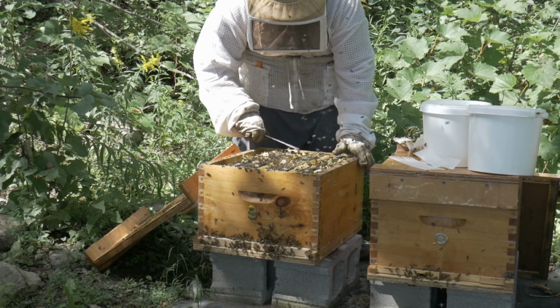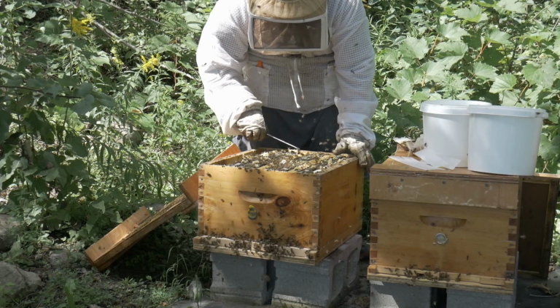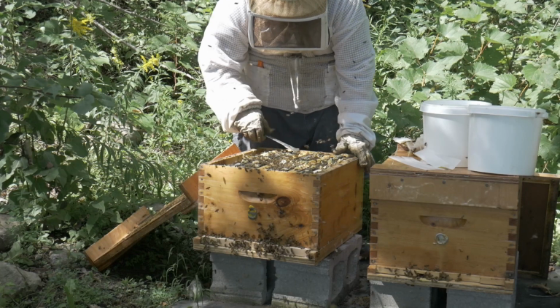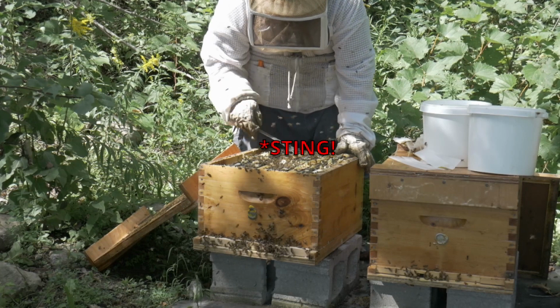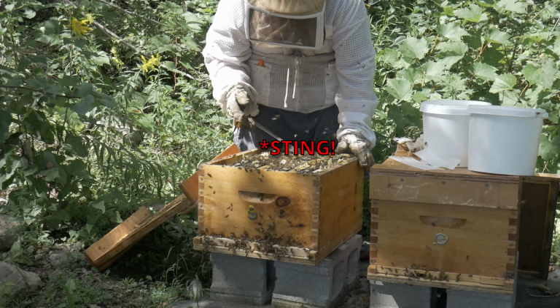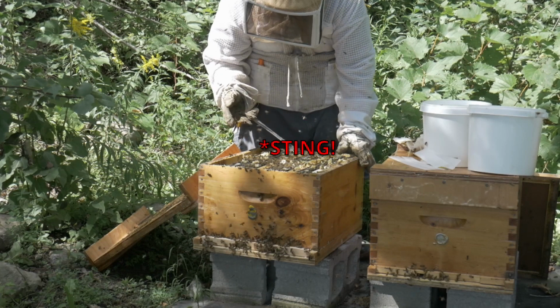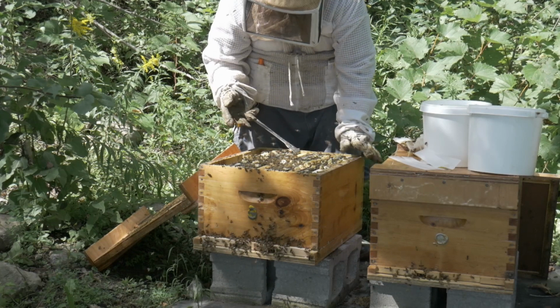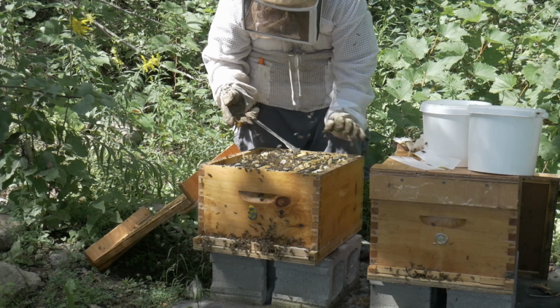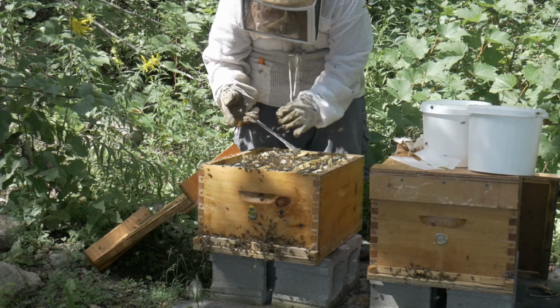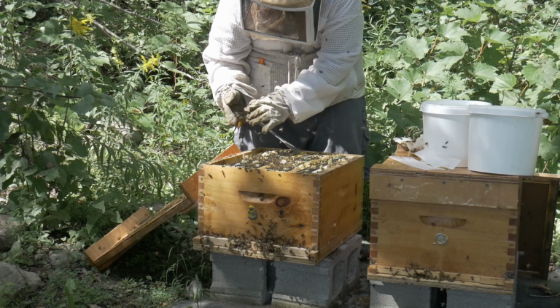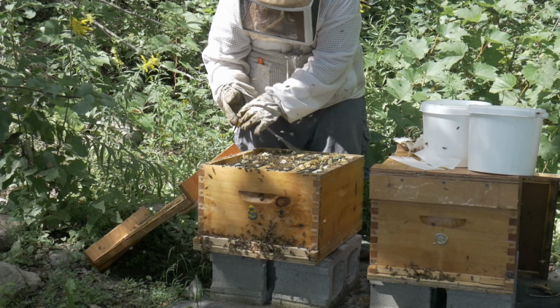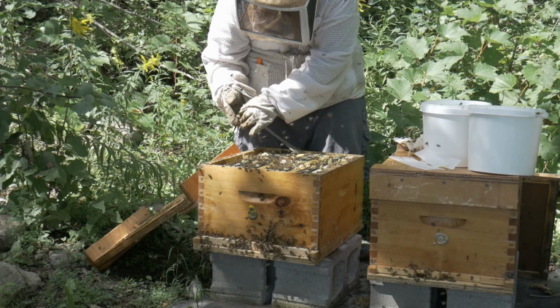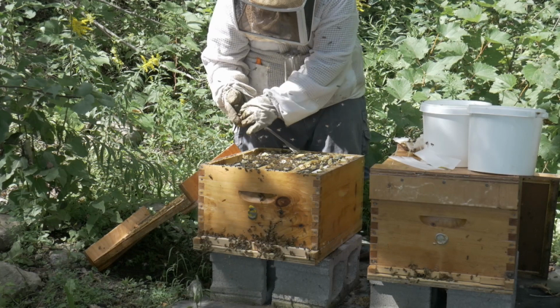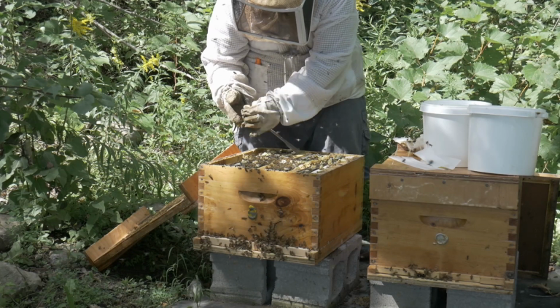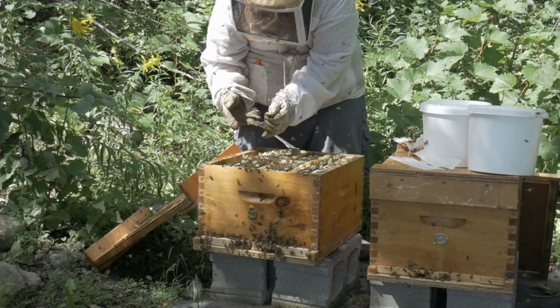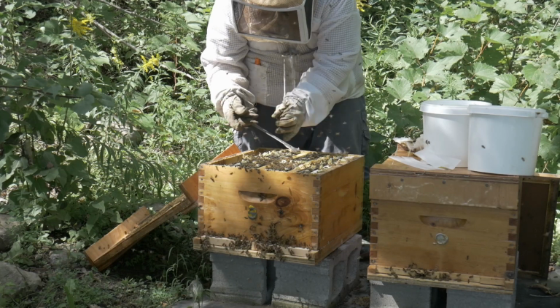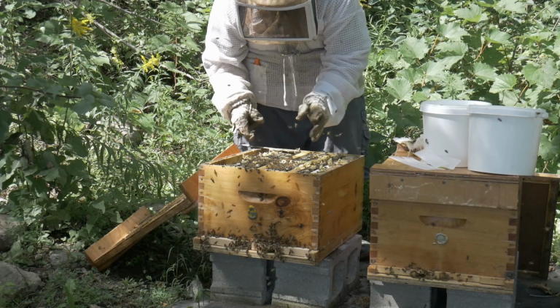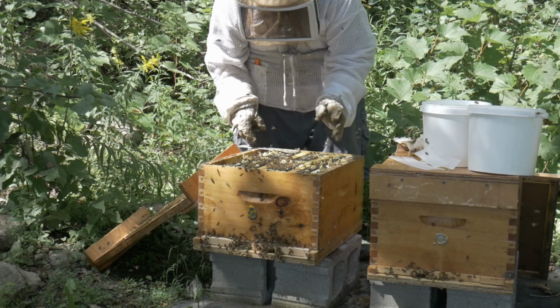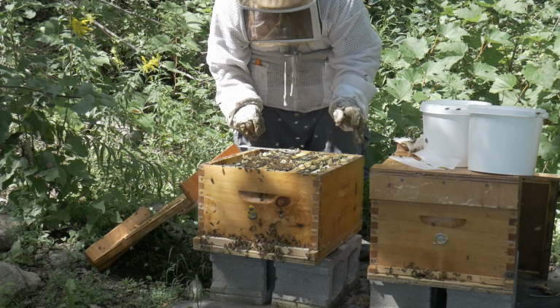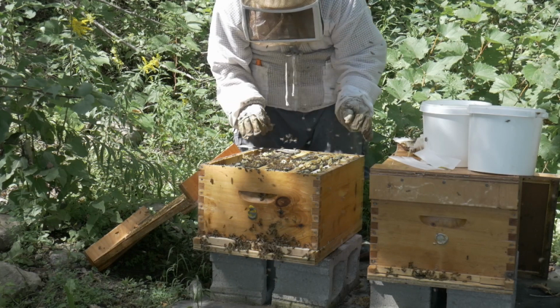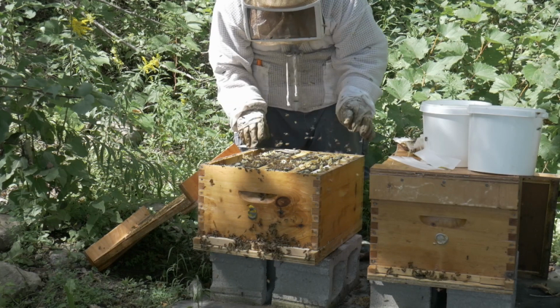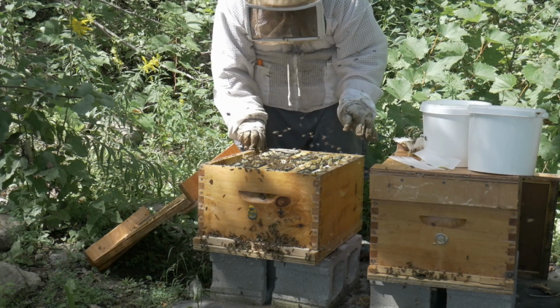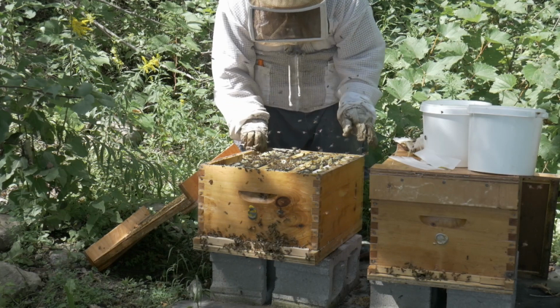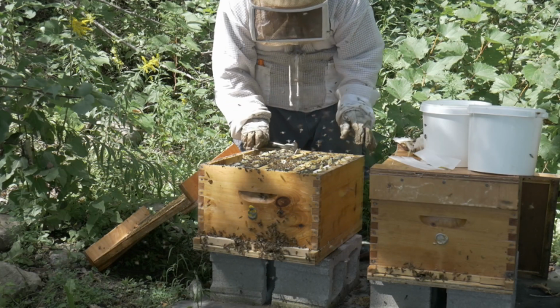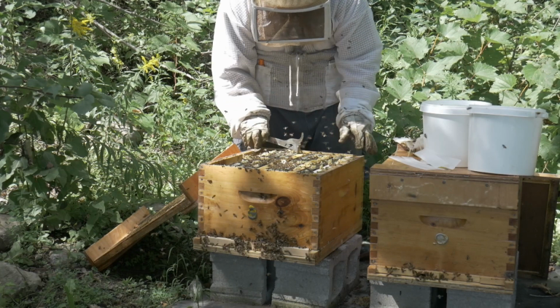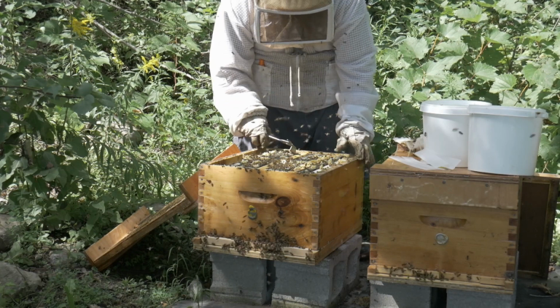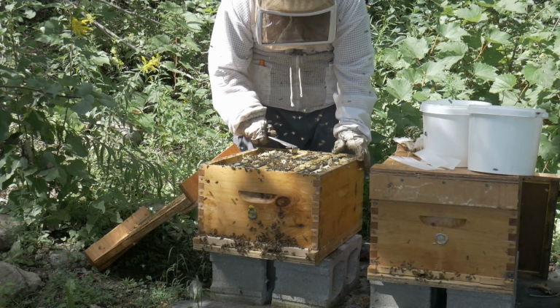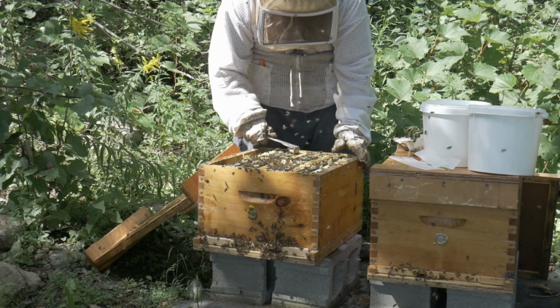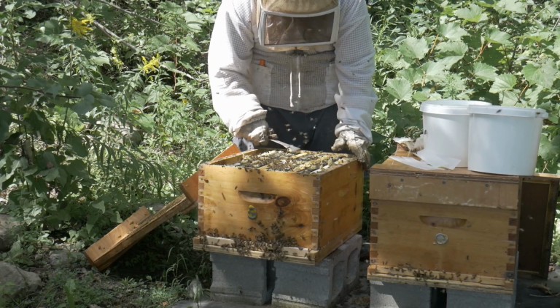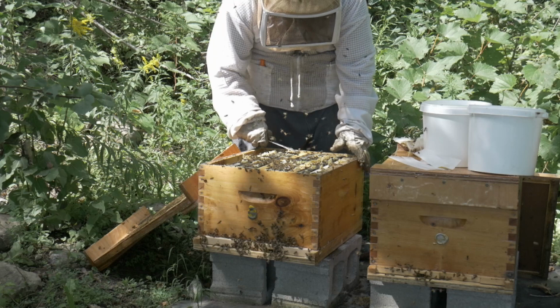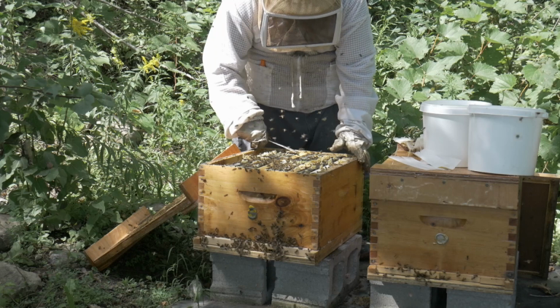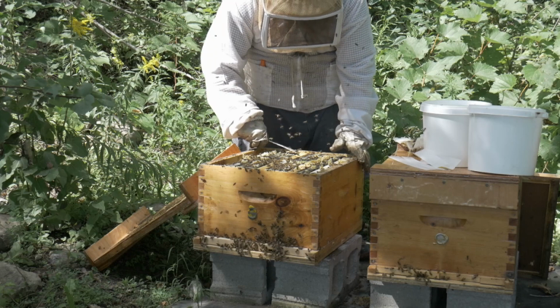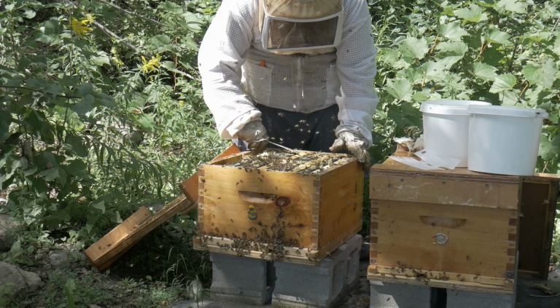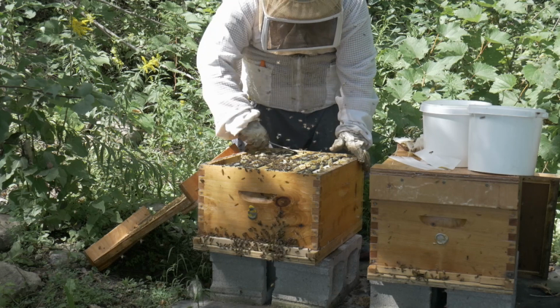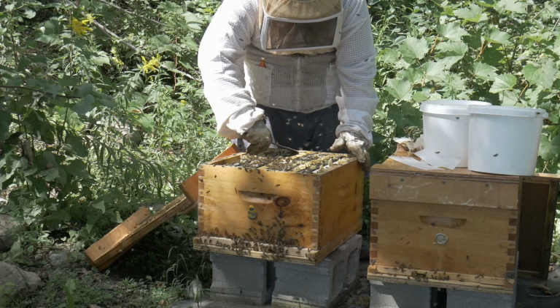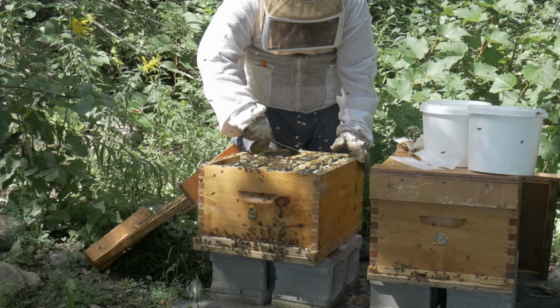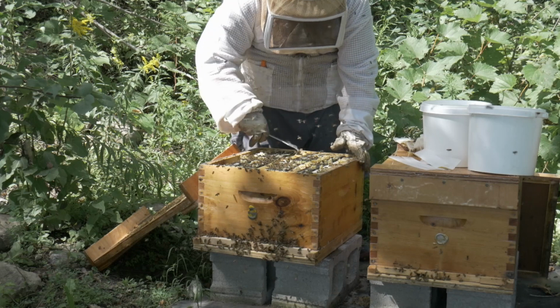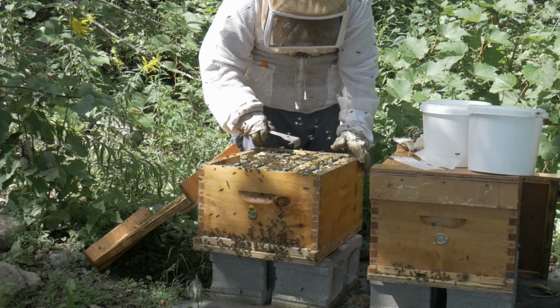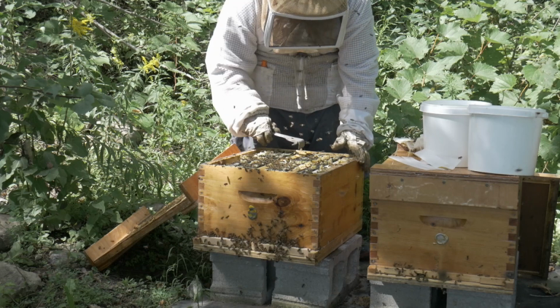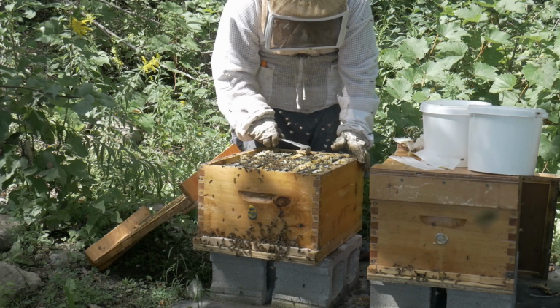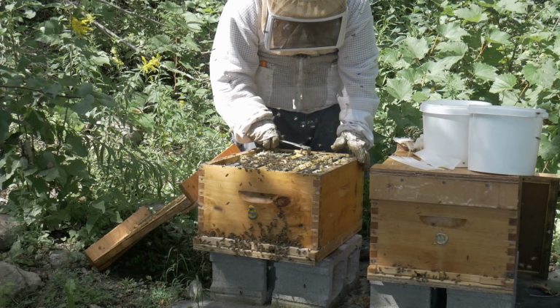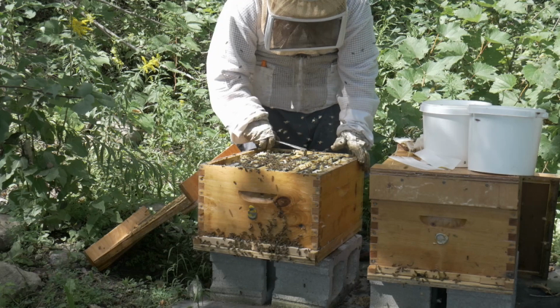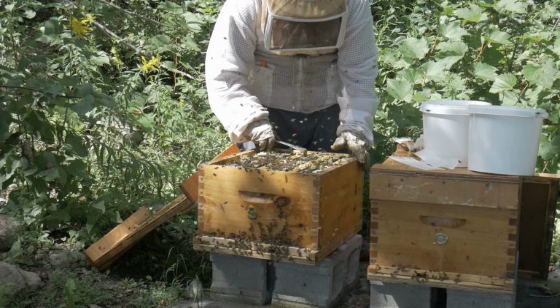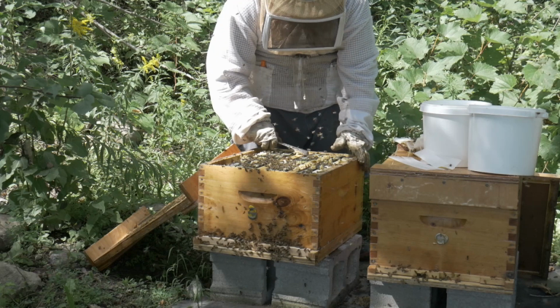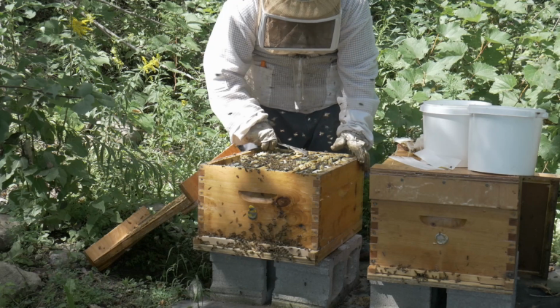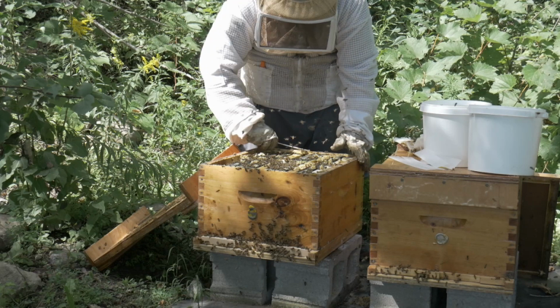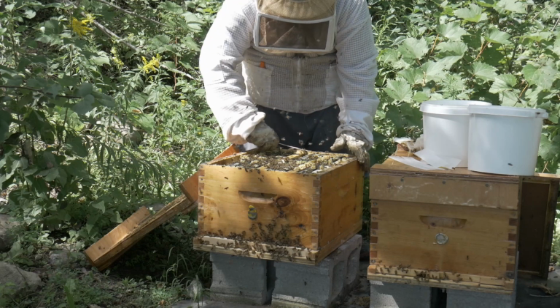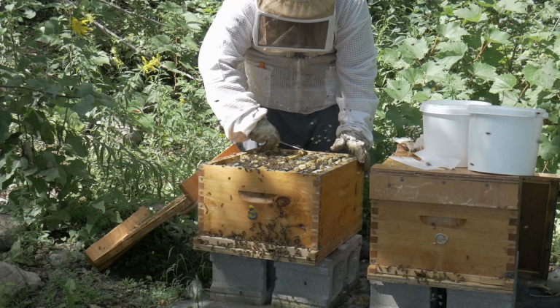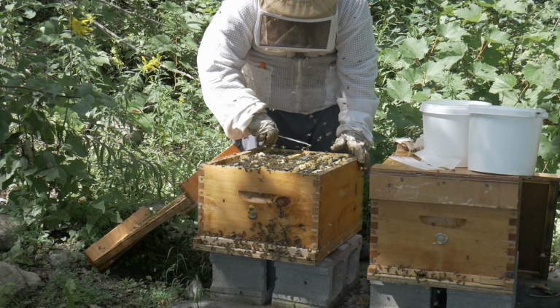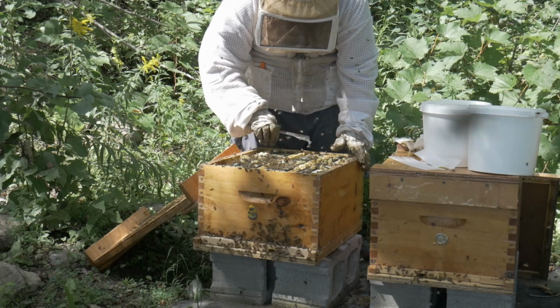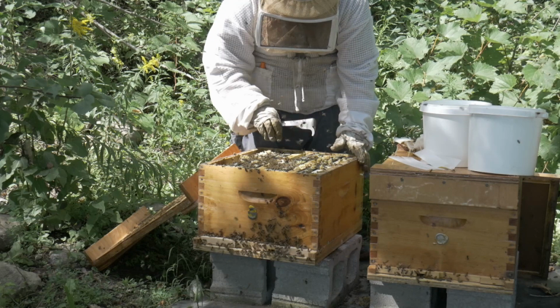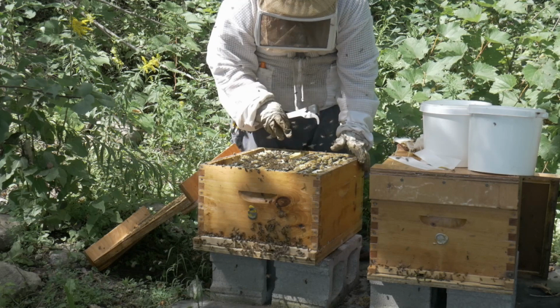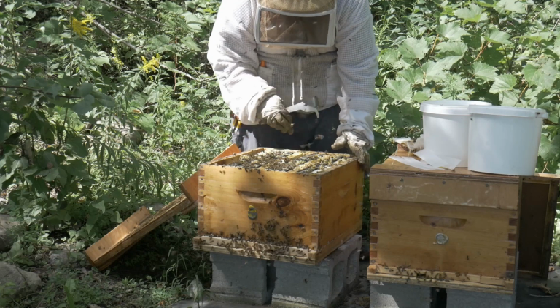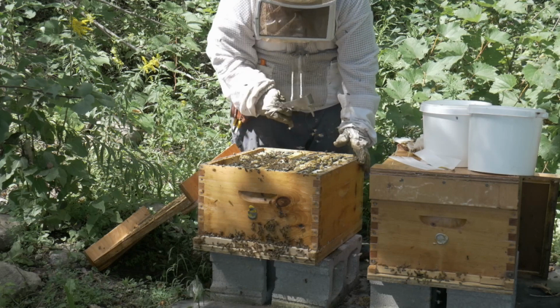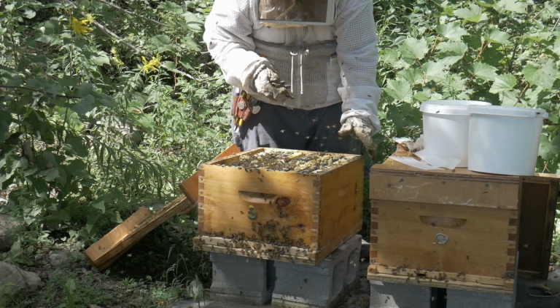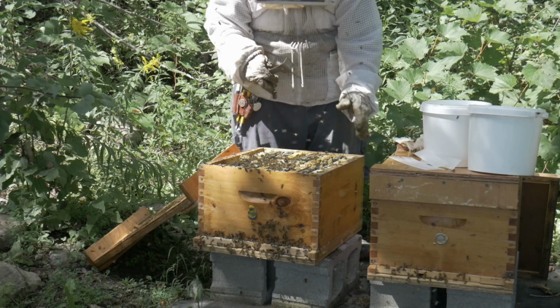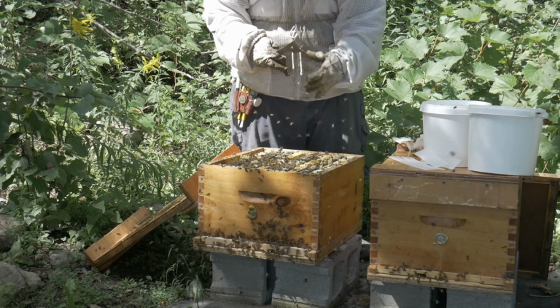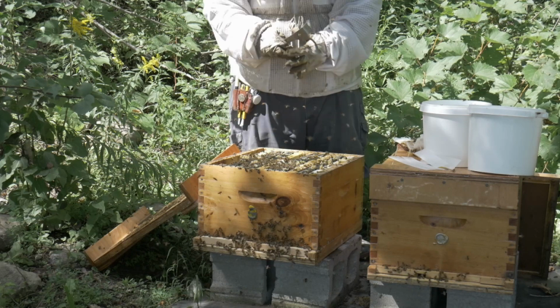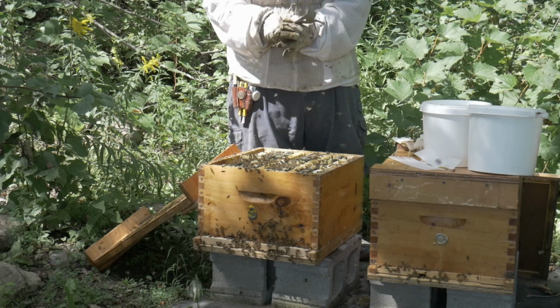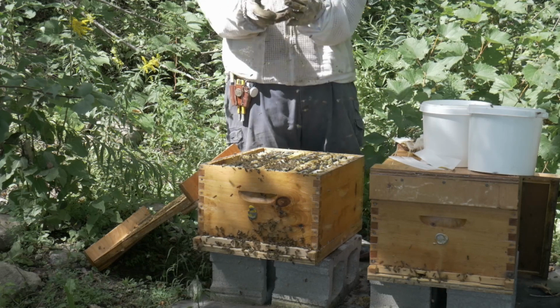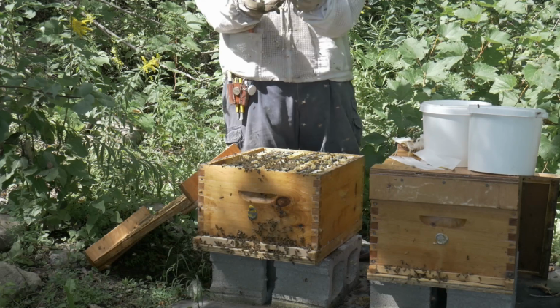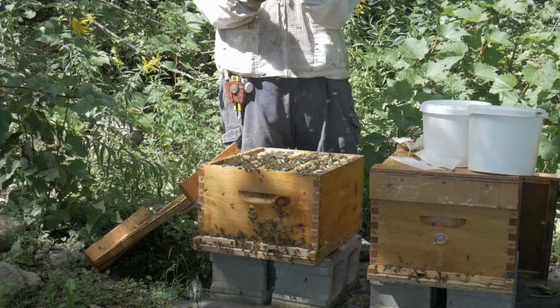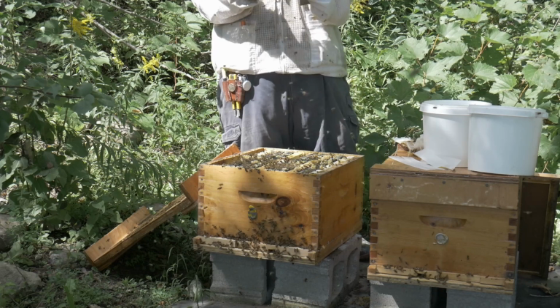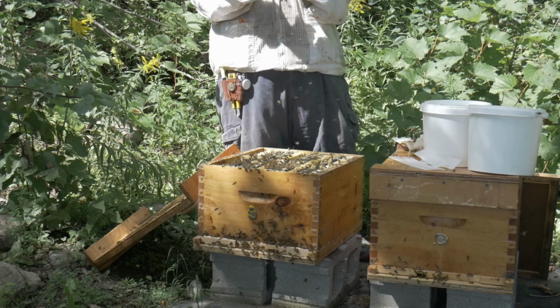Ouch — through the glove. Jesus. Ow, ow, ow.